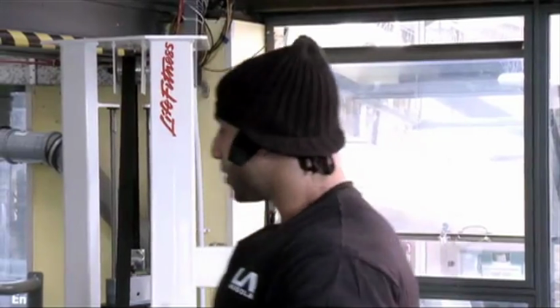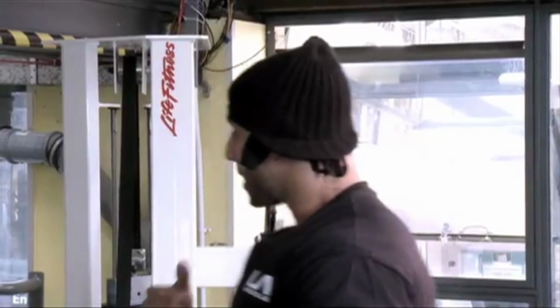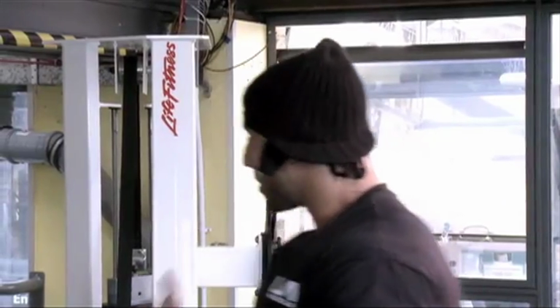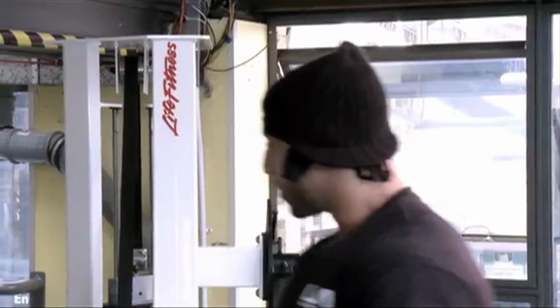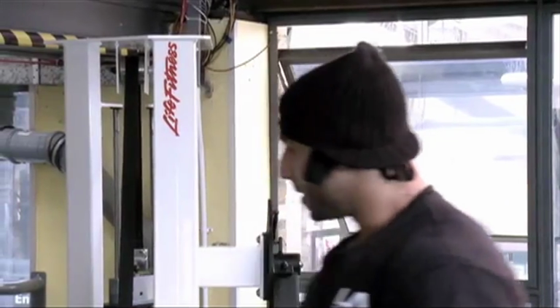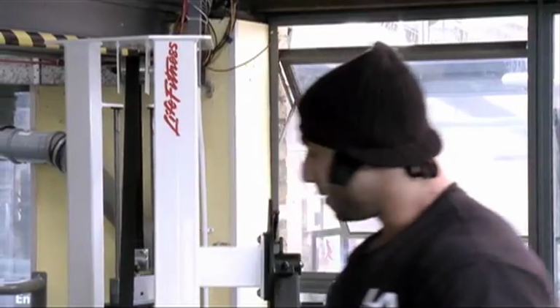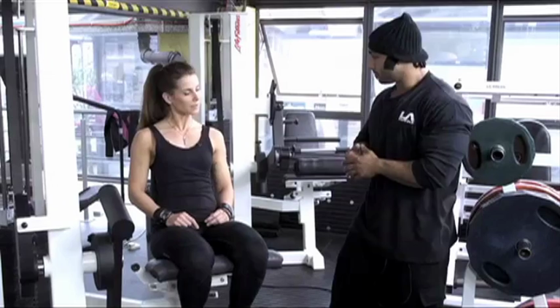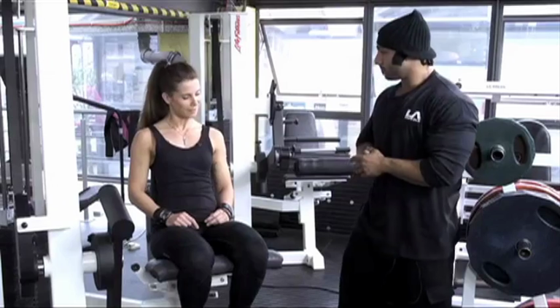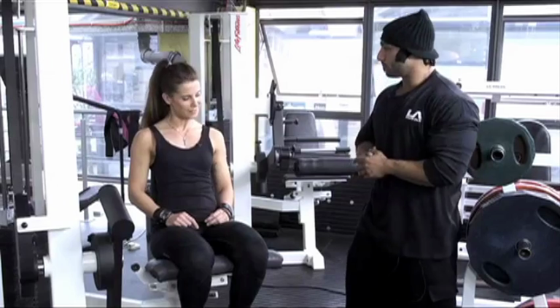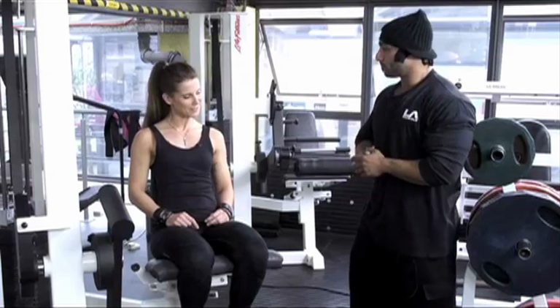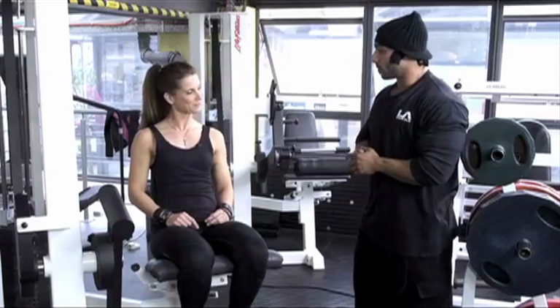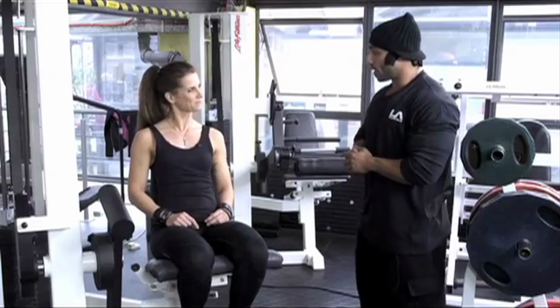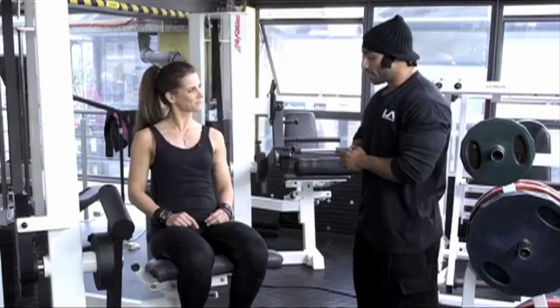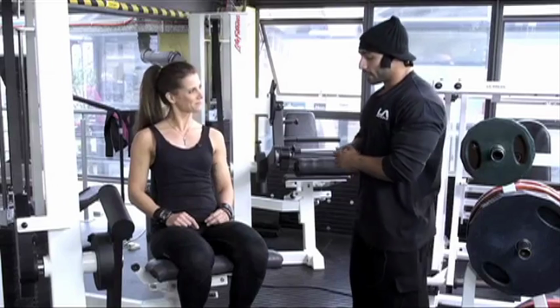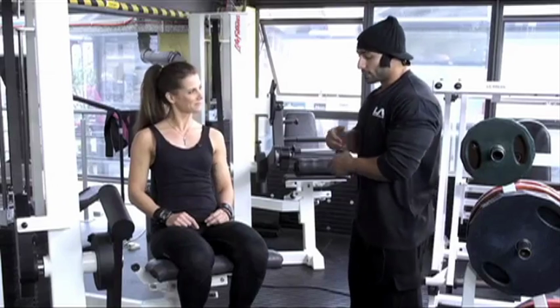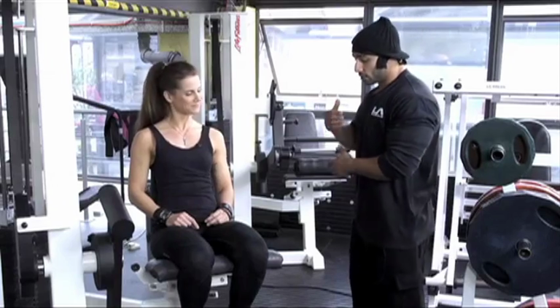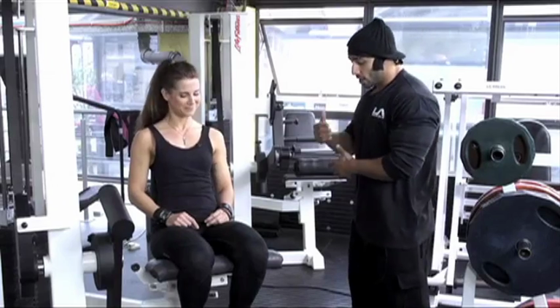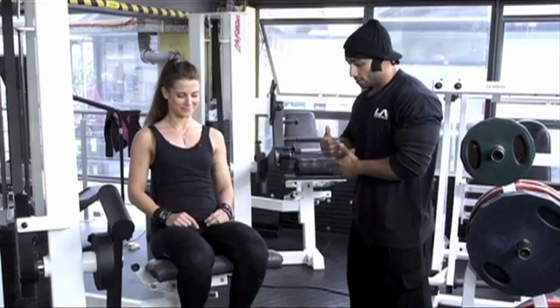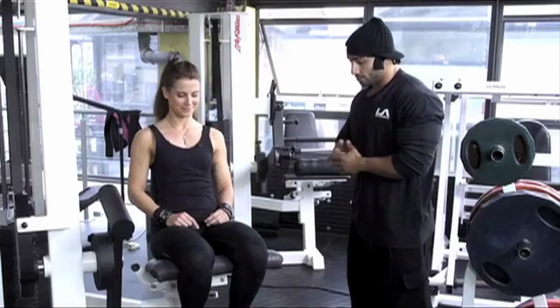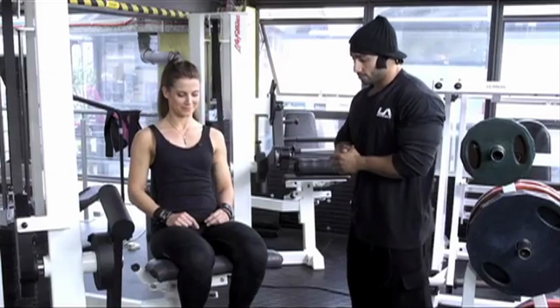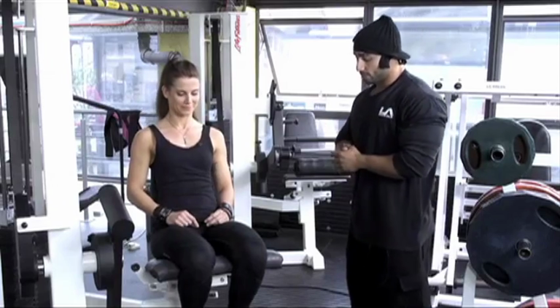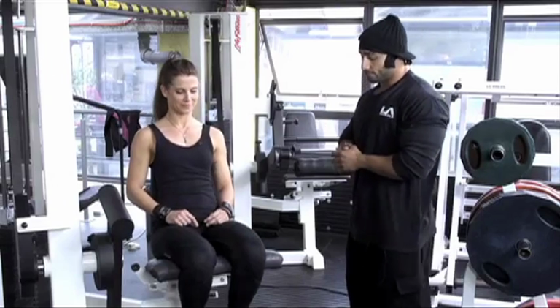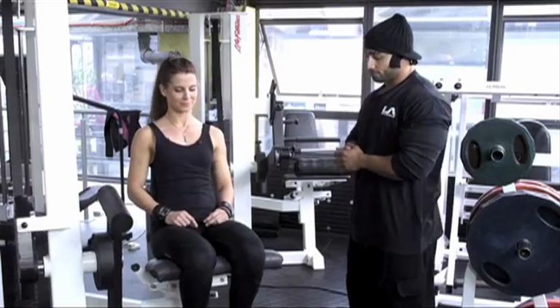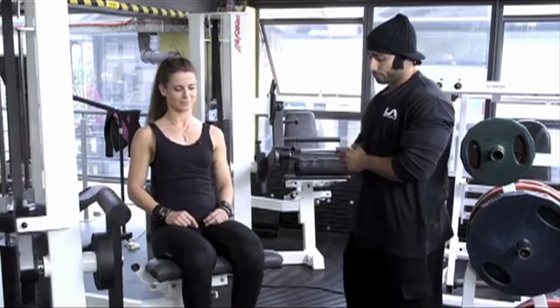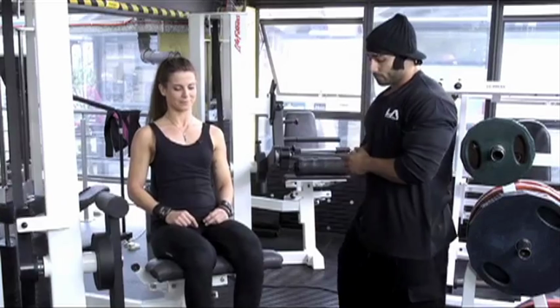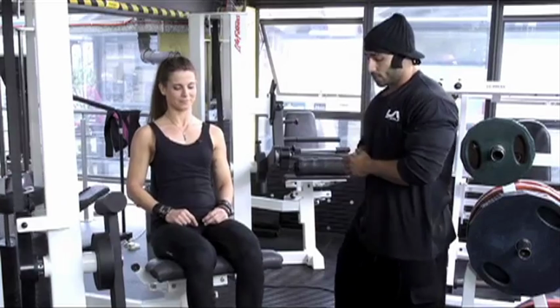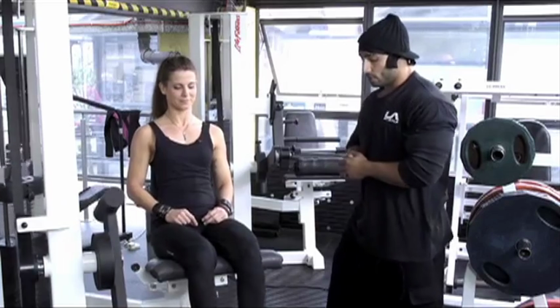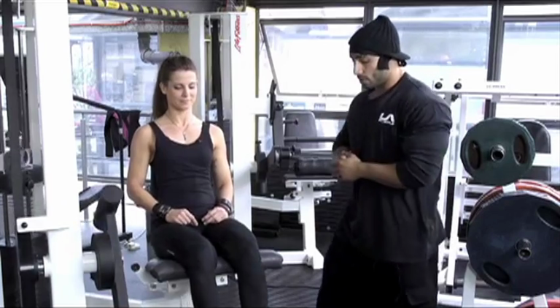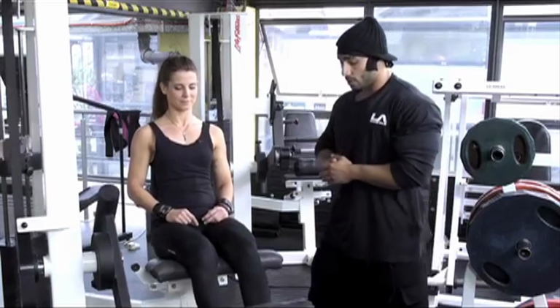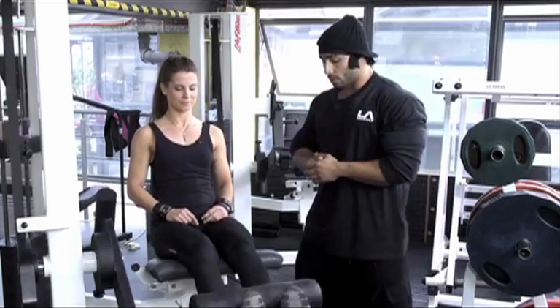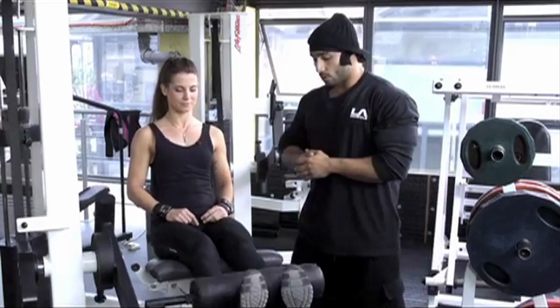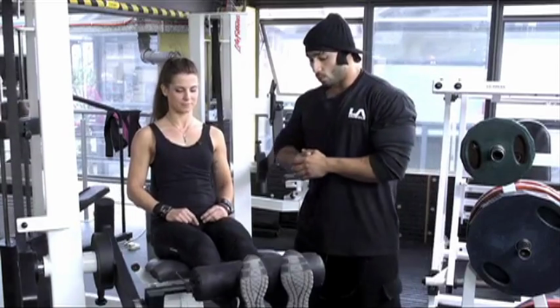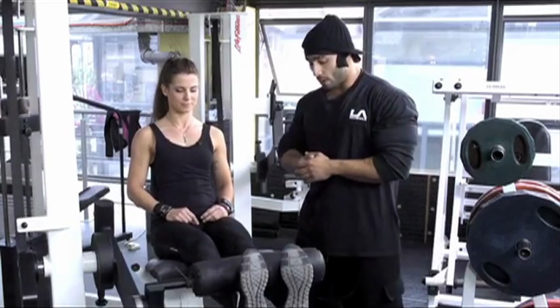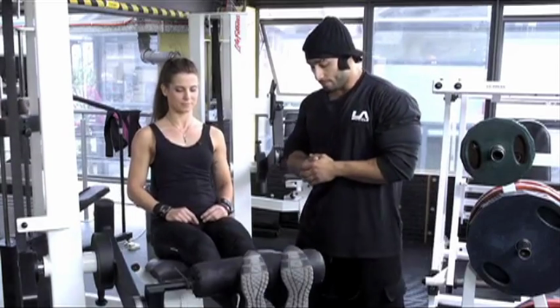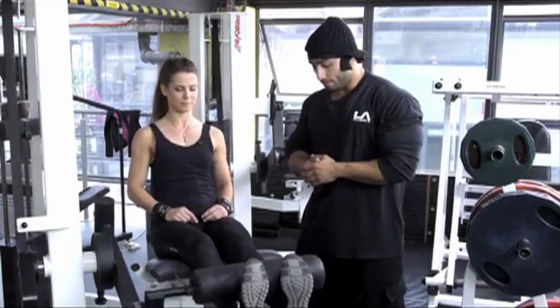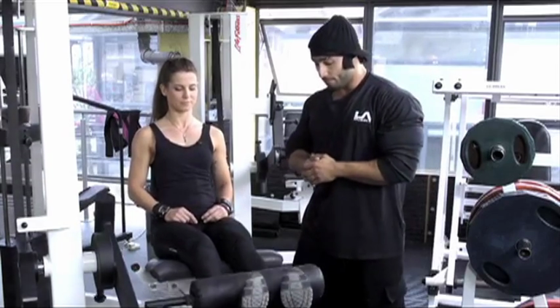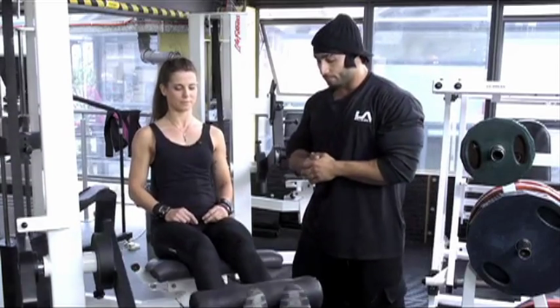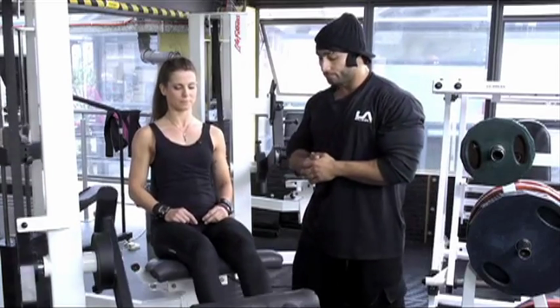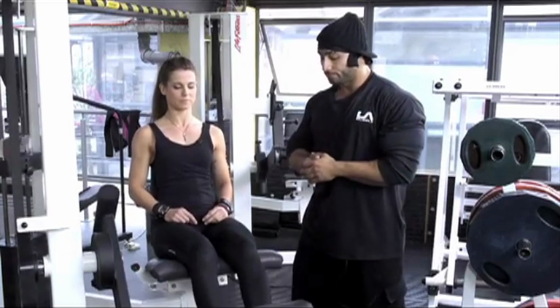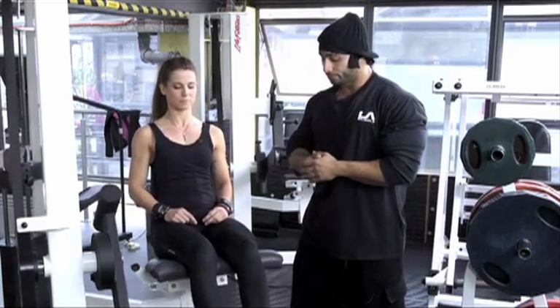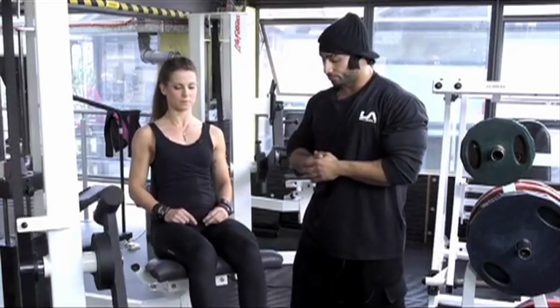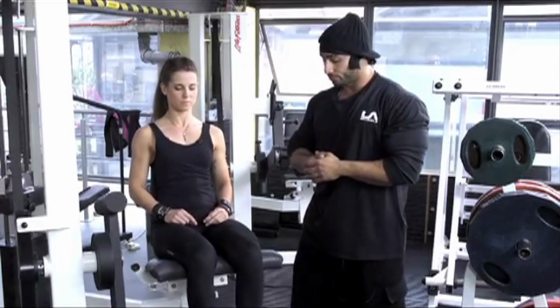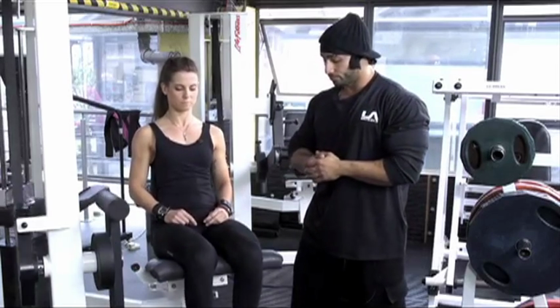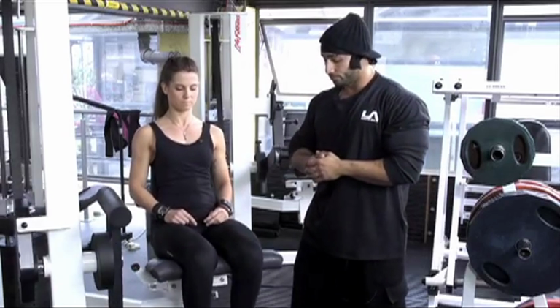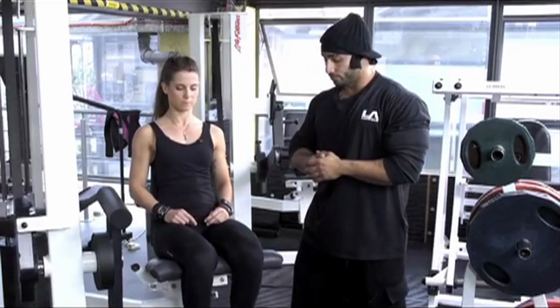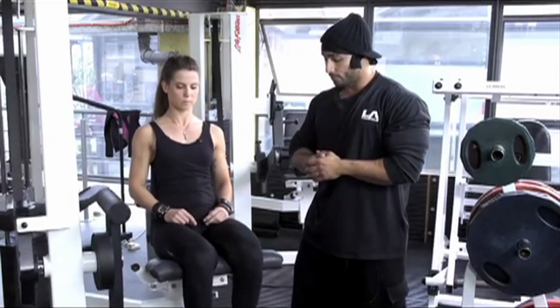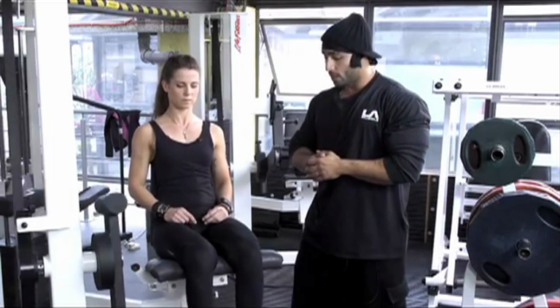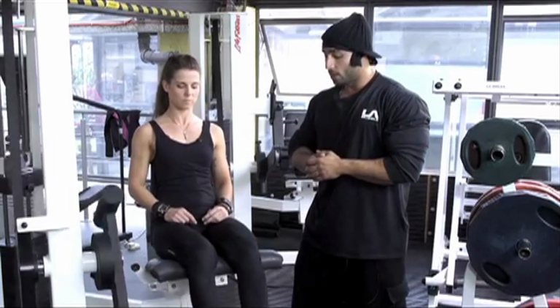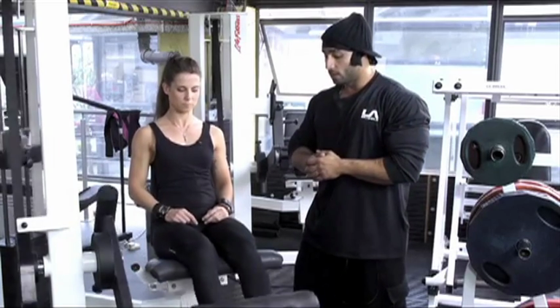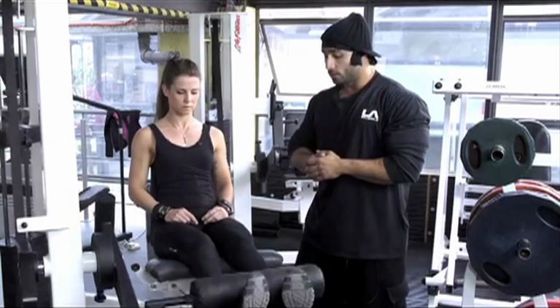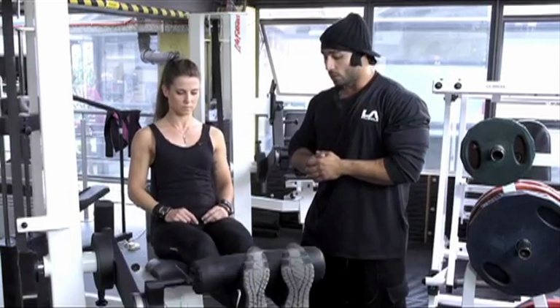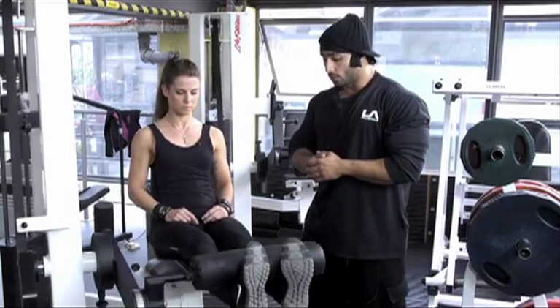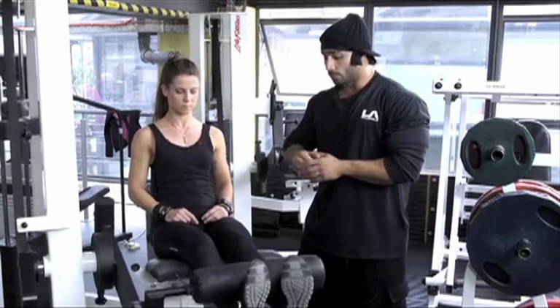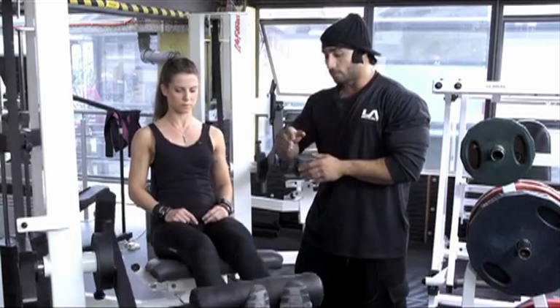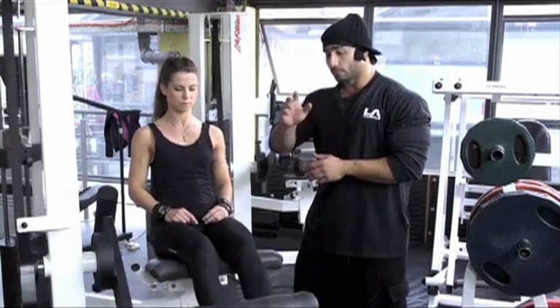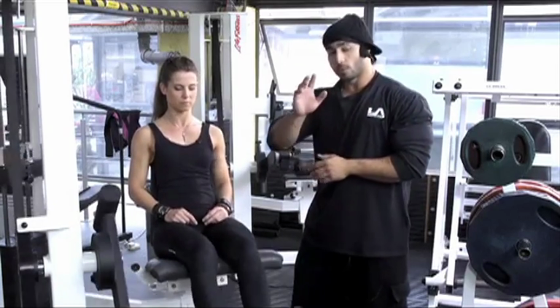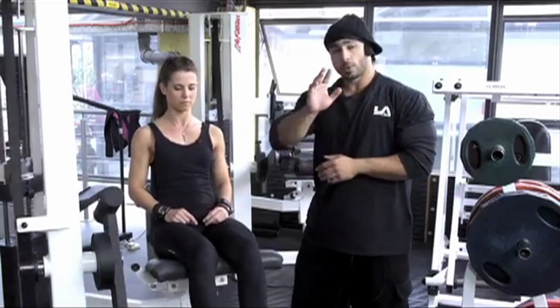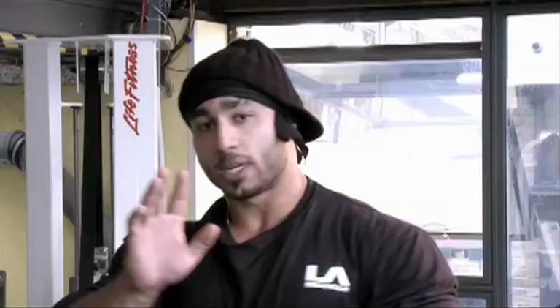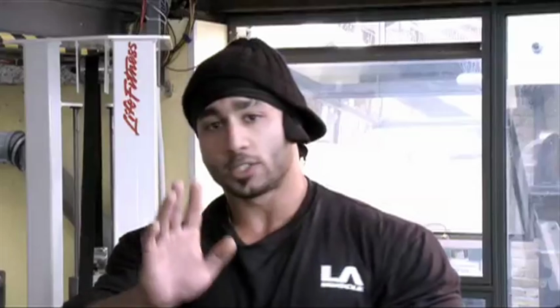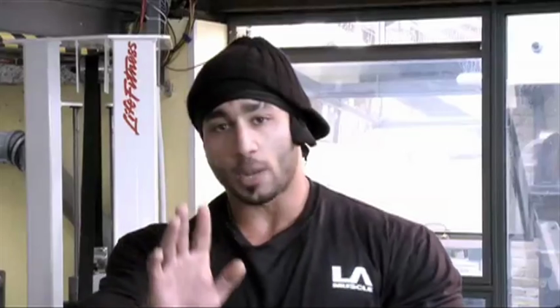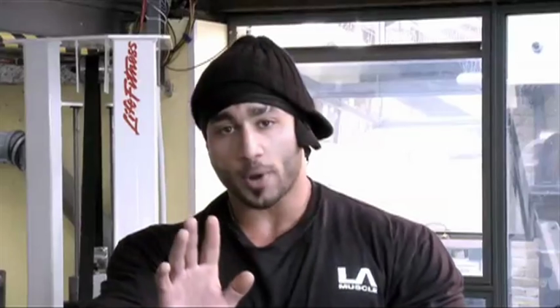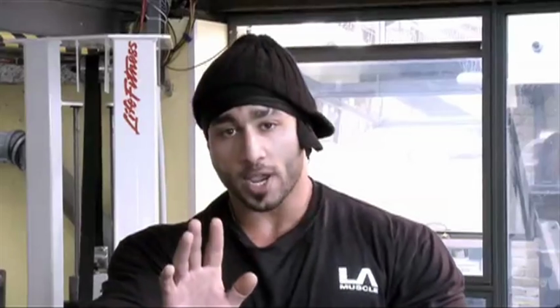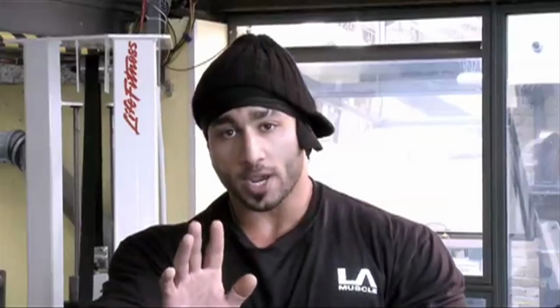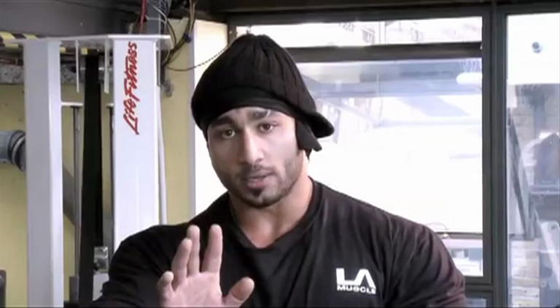Andrea, are you ready? Let's go. One, two — we're gonna stop her here.